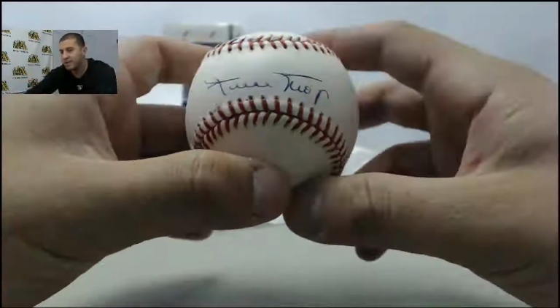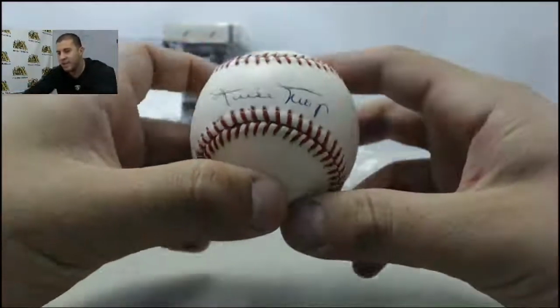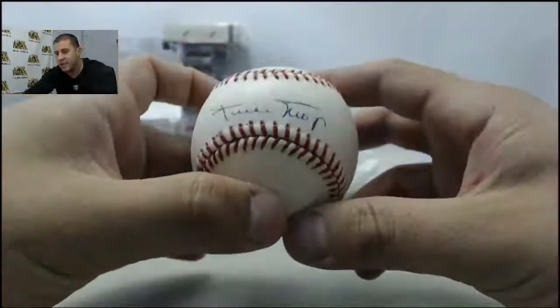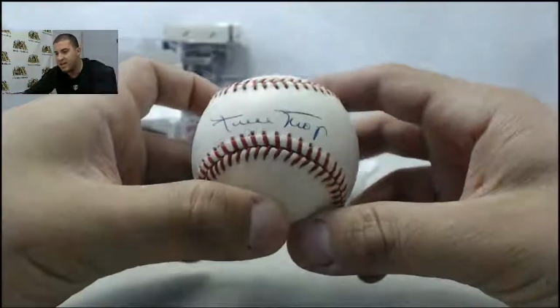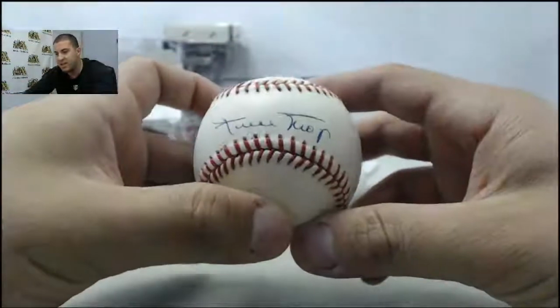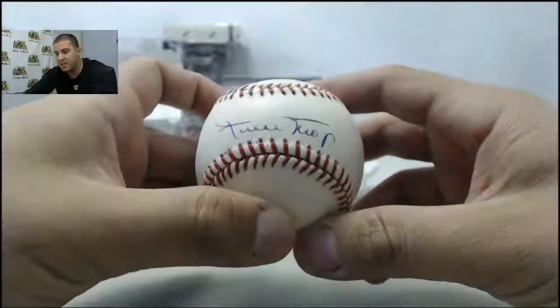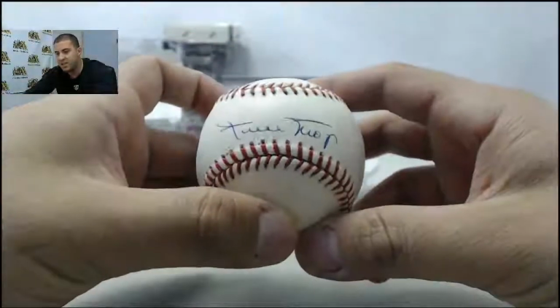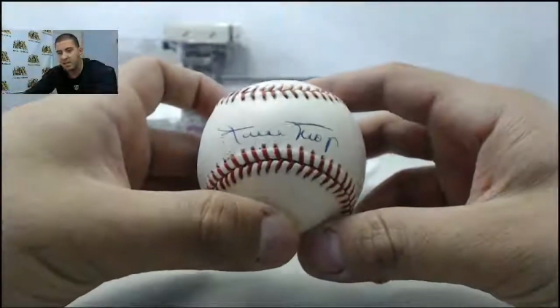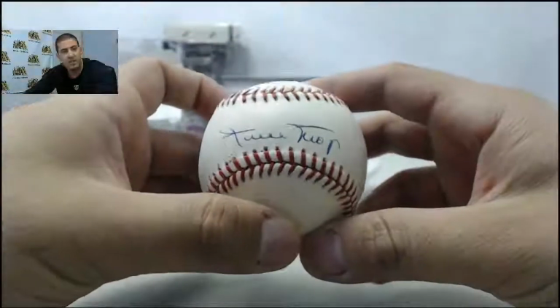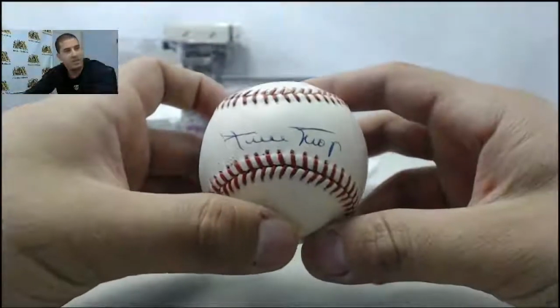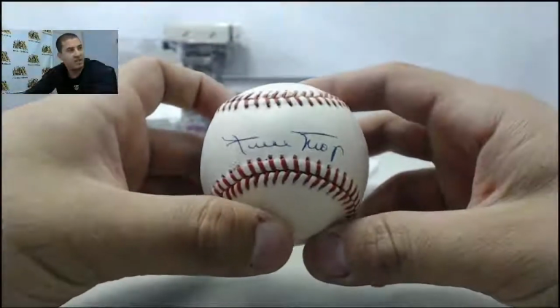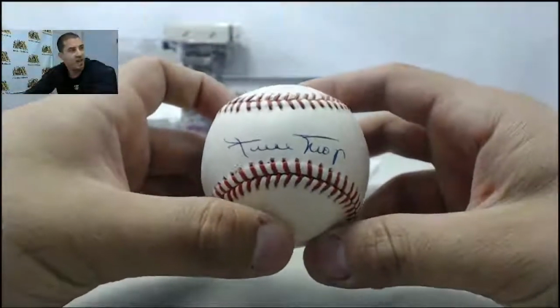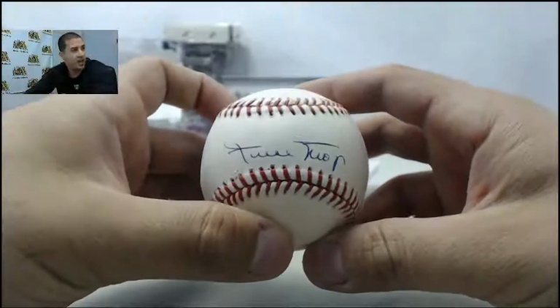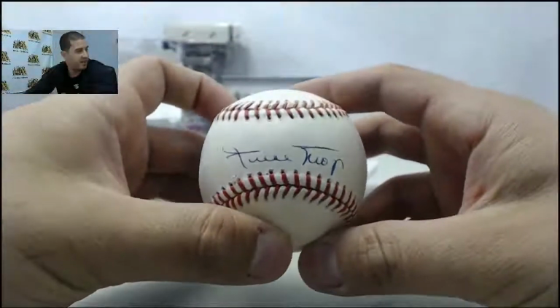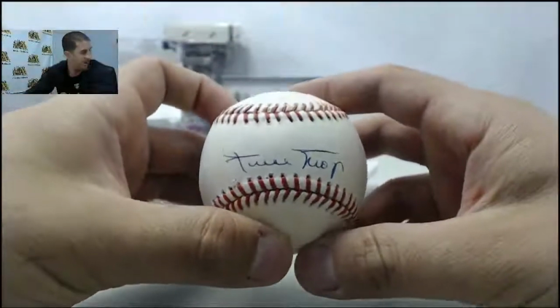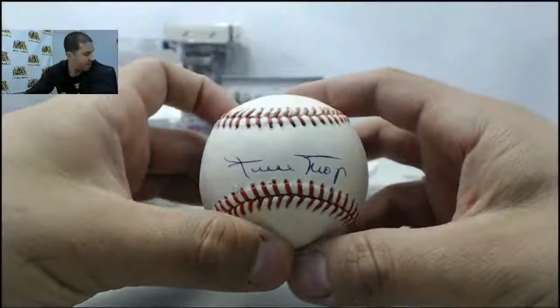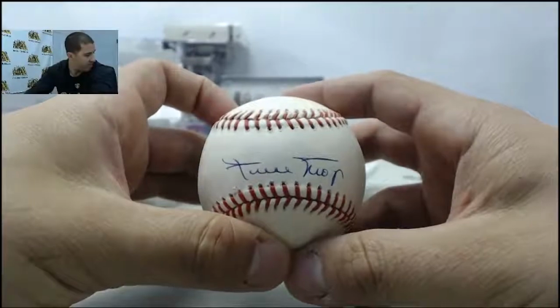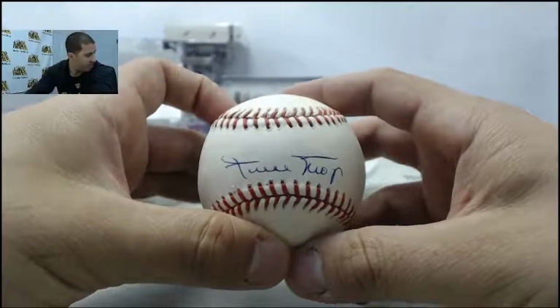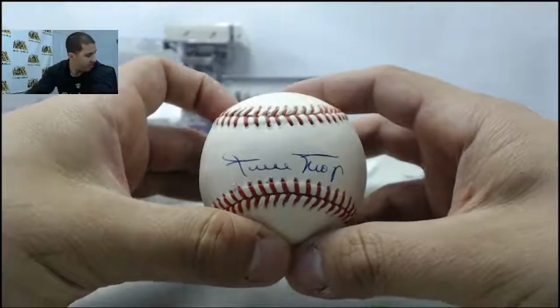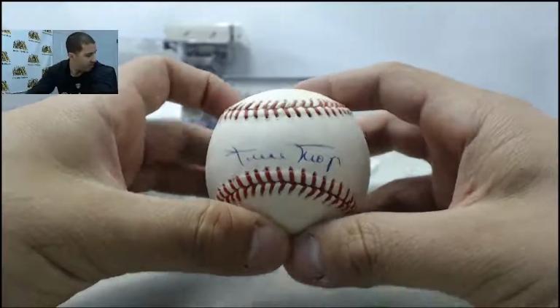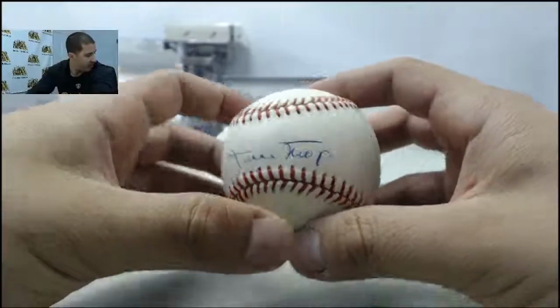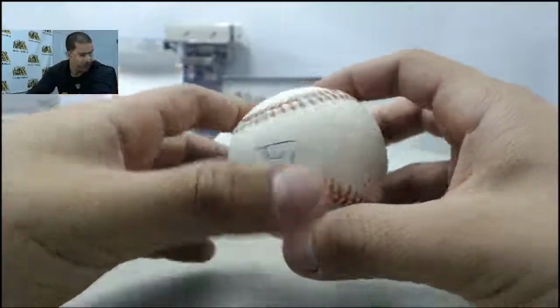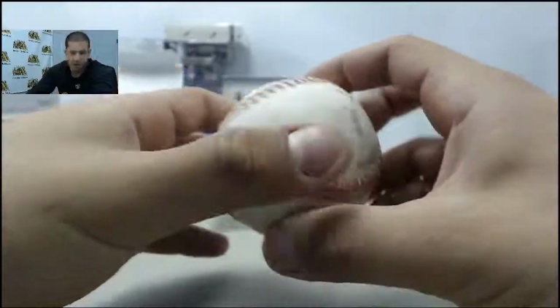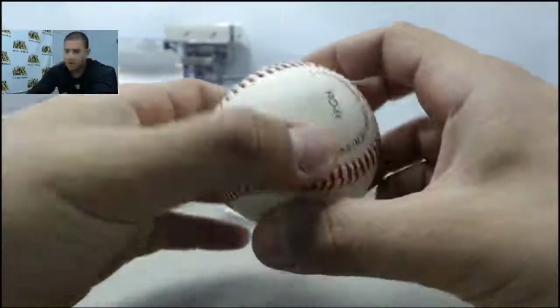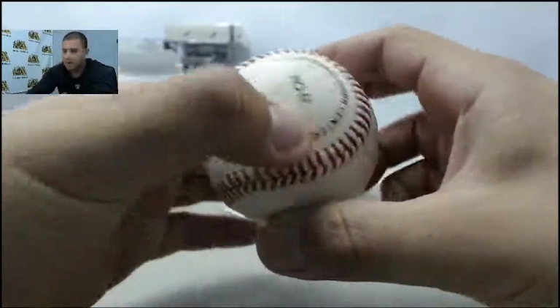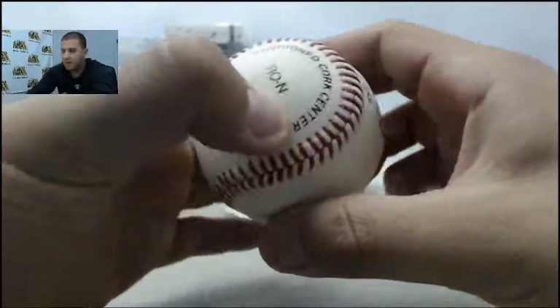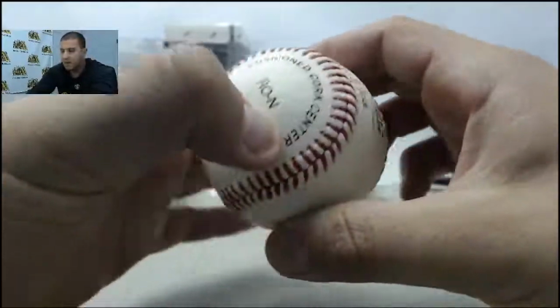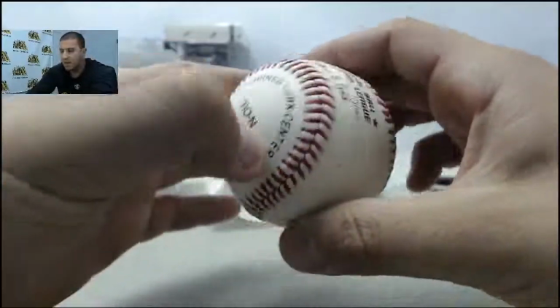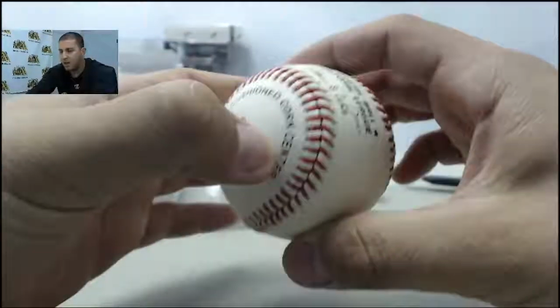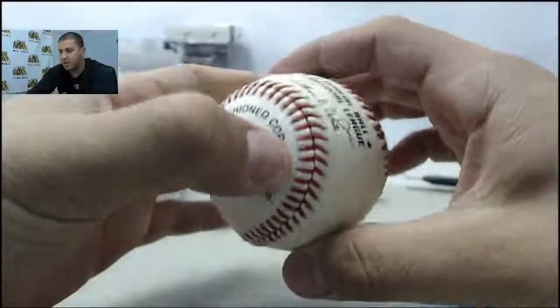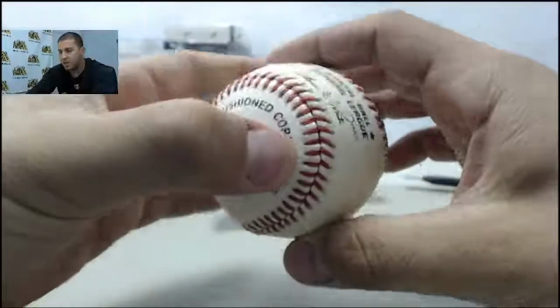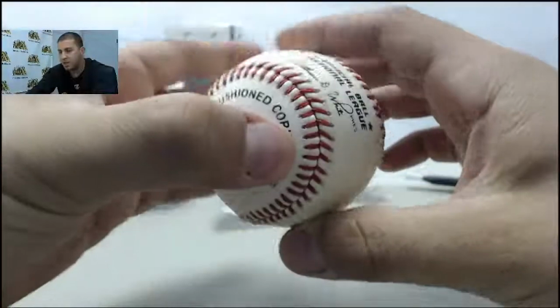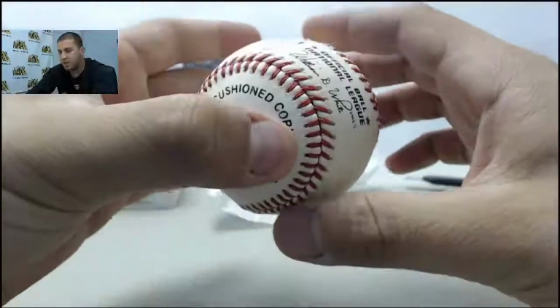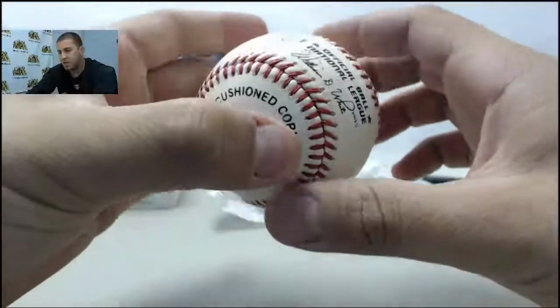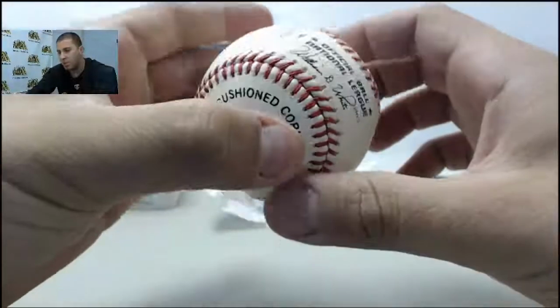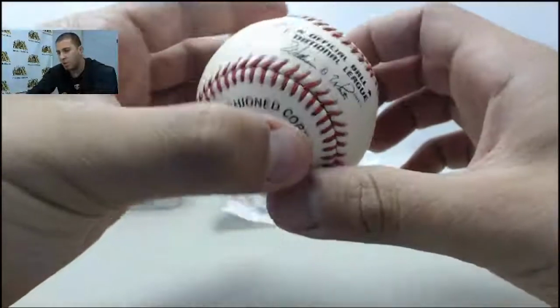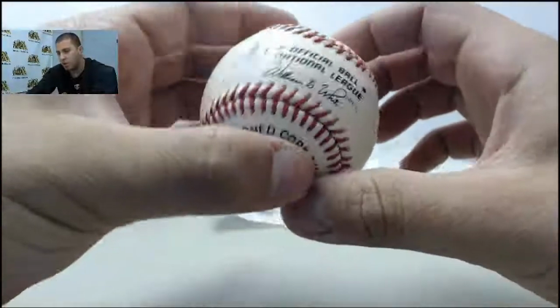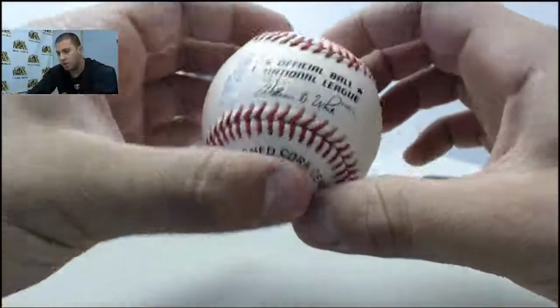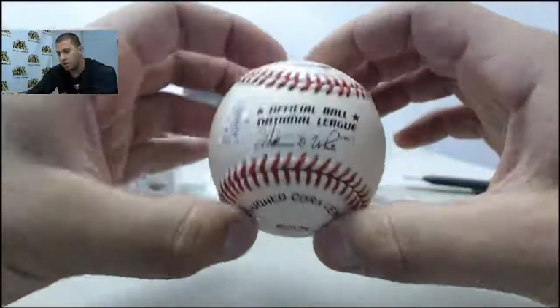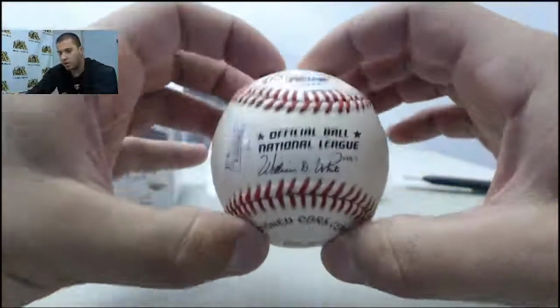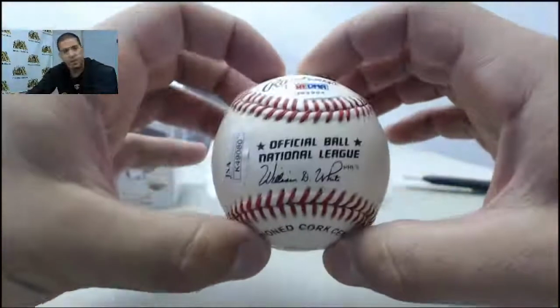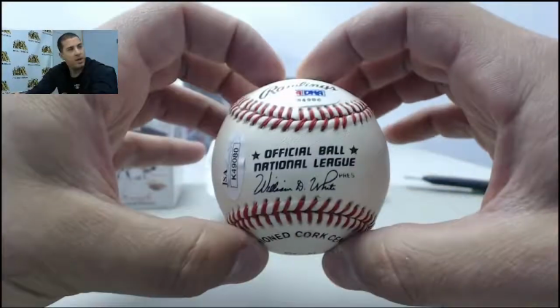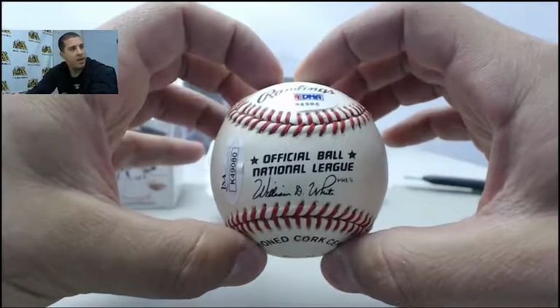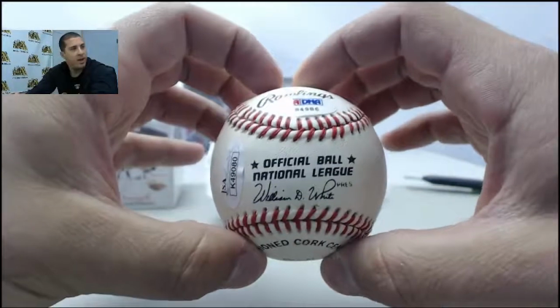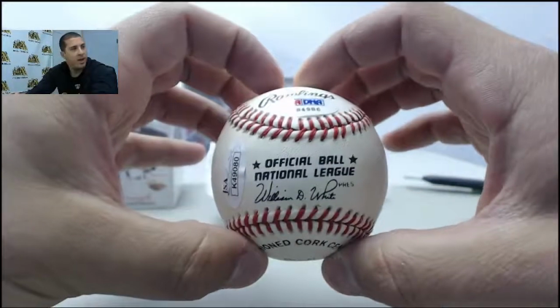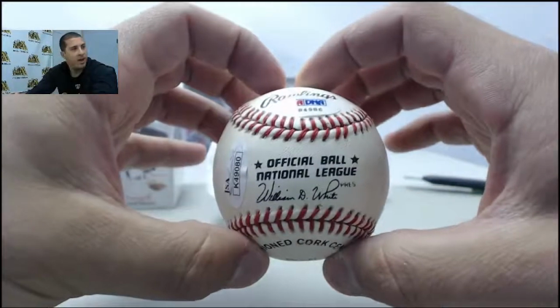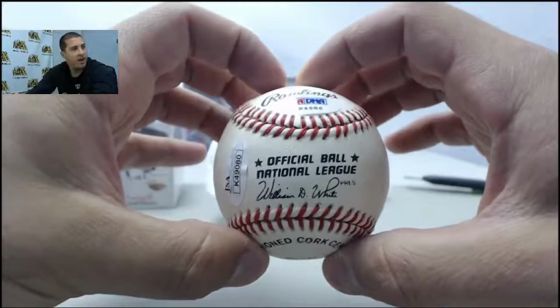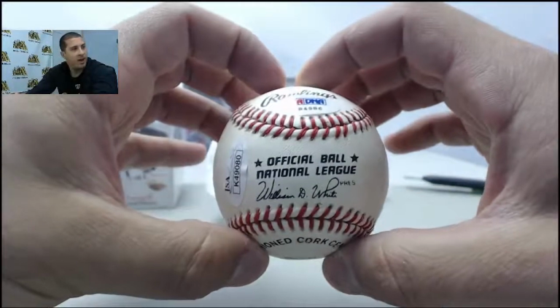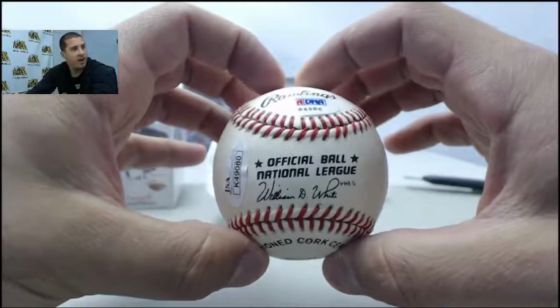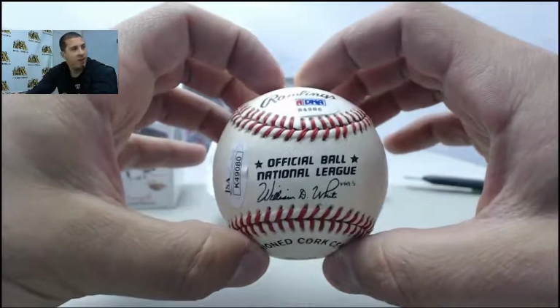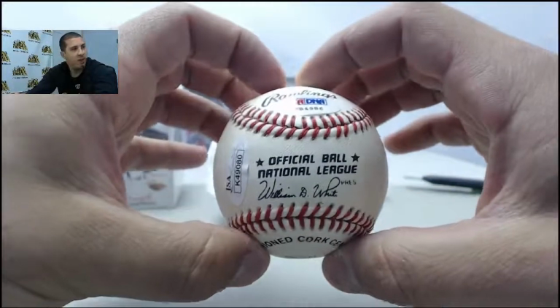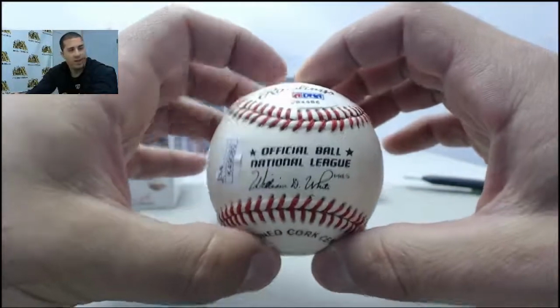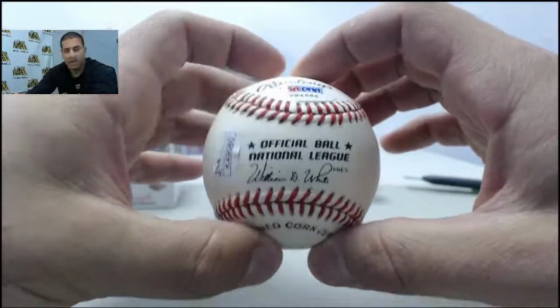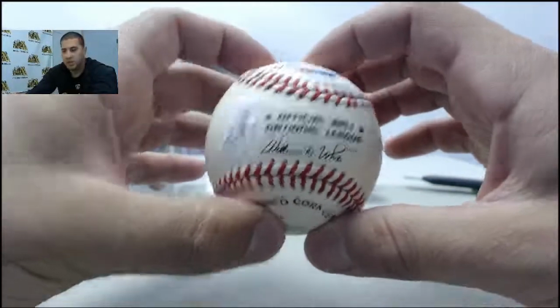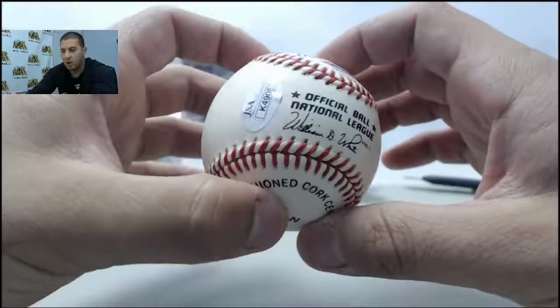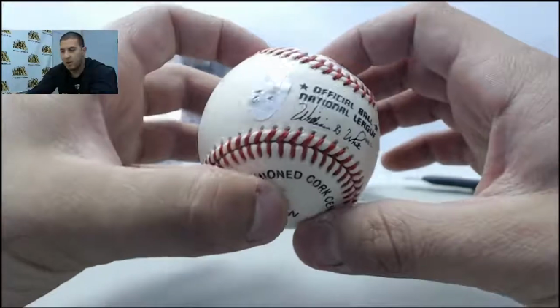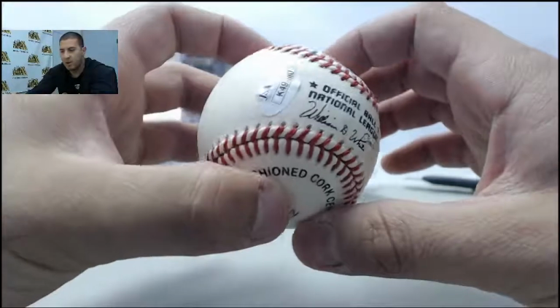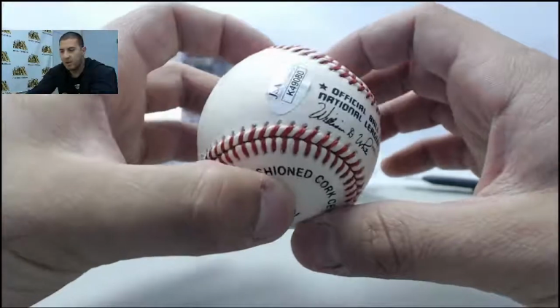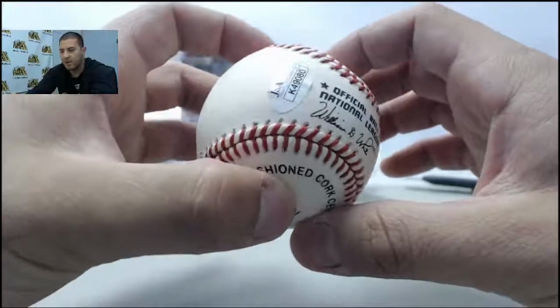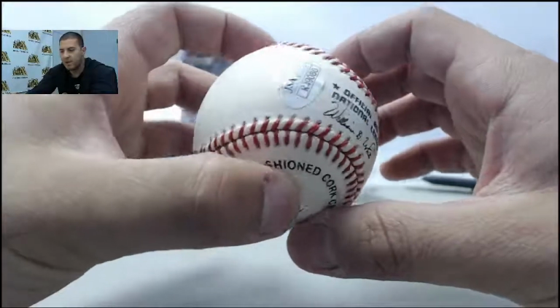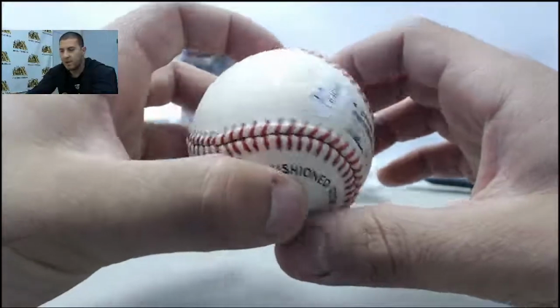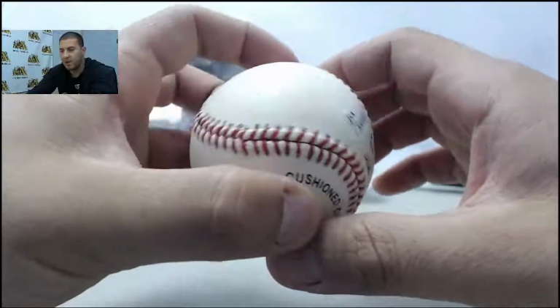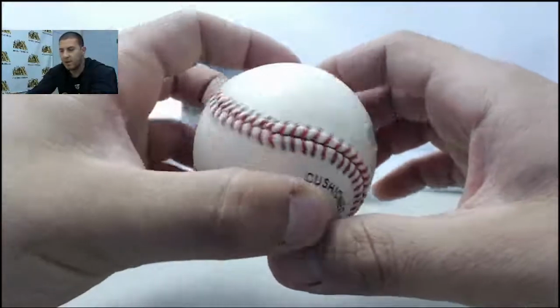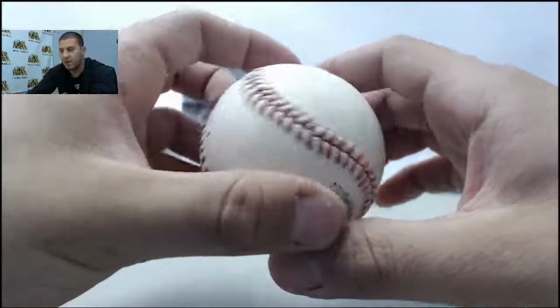Congrats on that second baseball there. So that is a nice snag for you, Brad. Again, appreciate the order and we'll get this all packed up and shipped off for you.